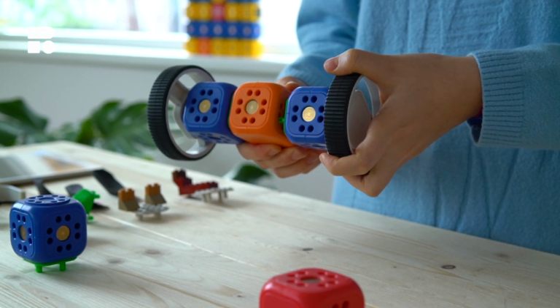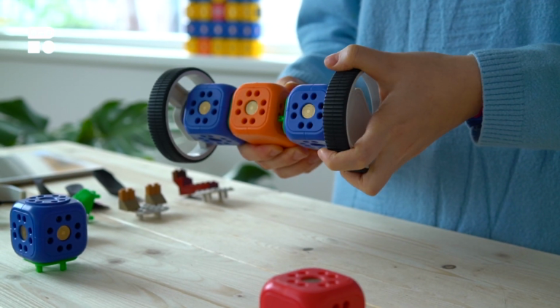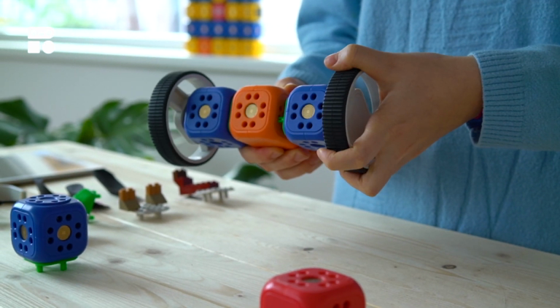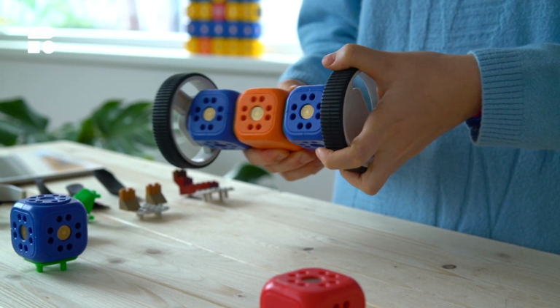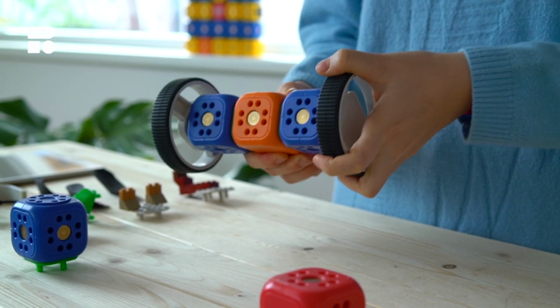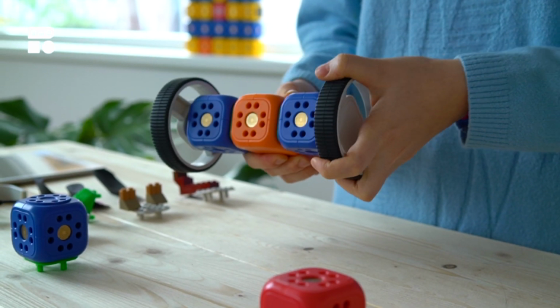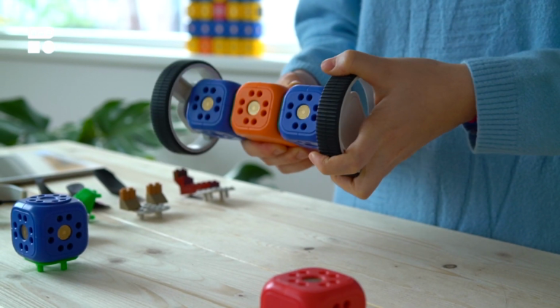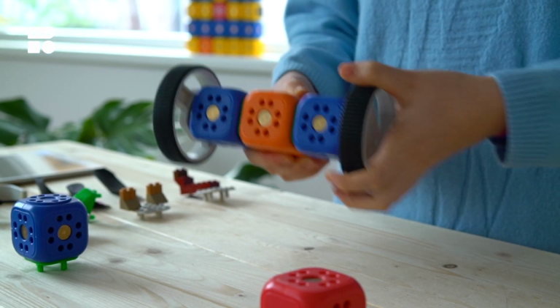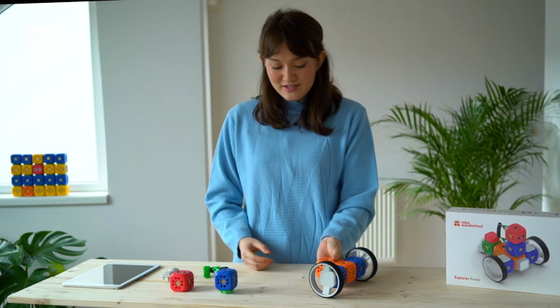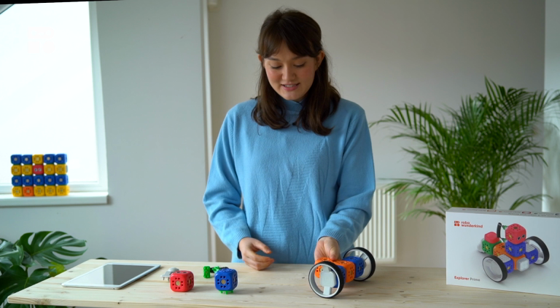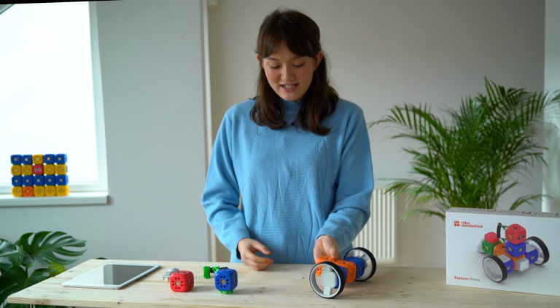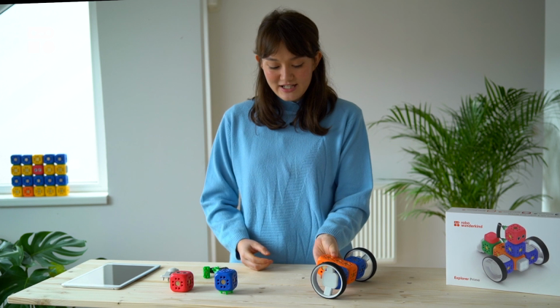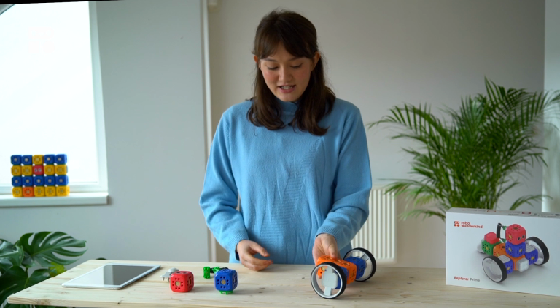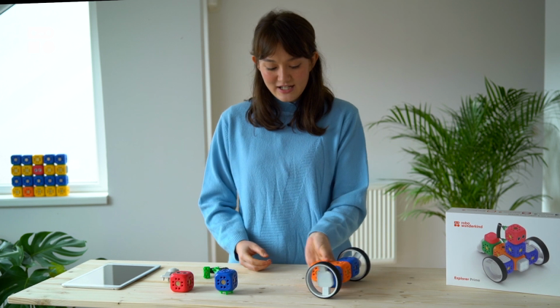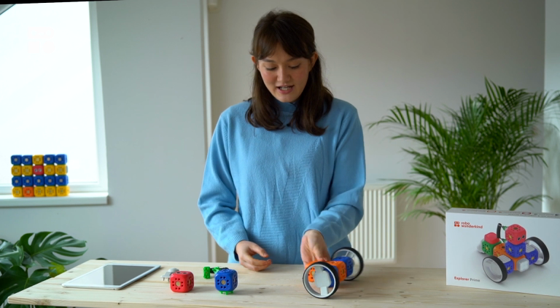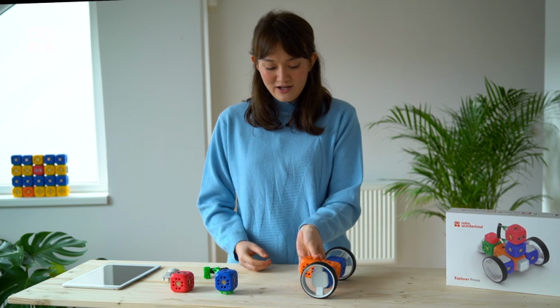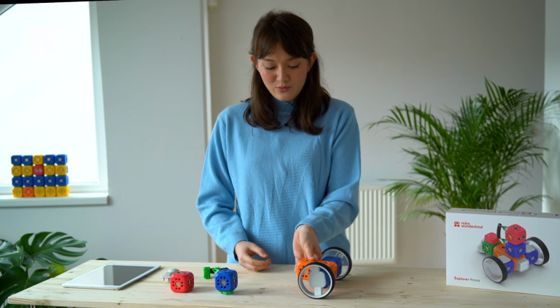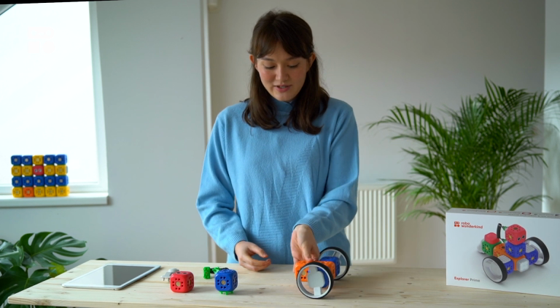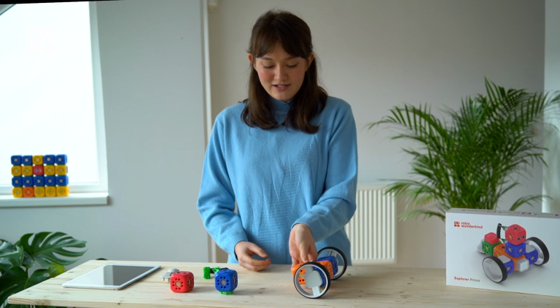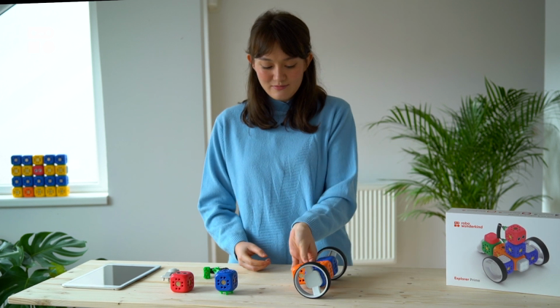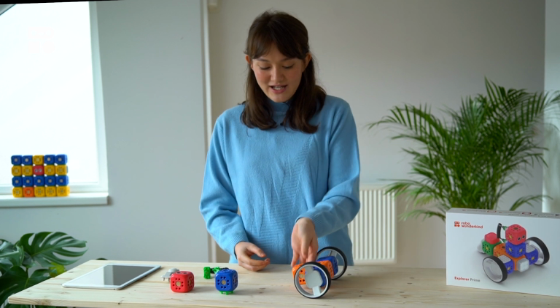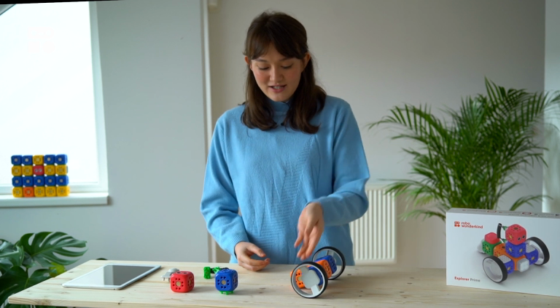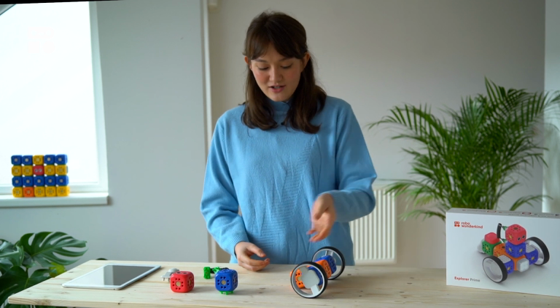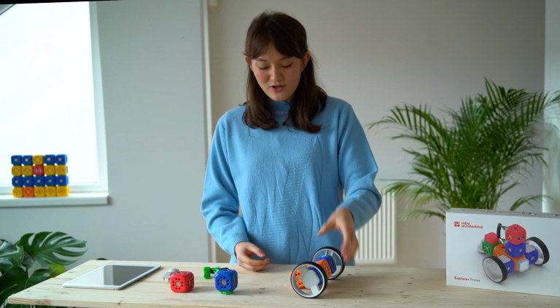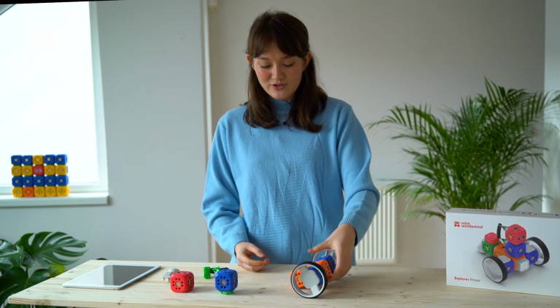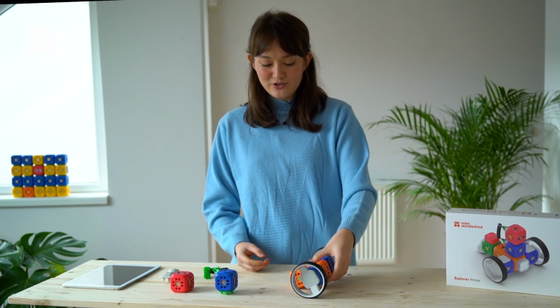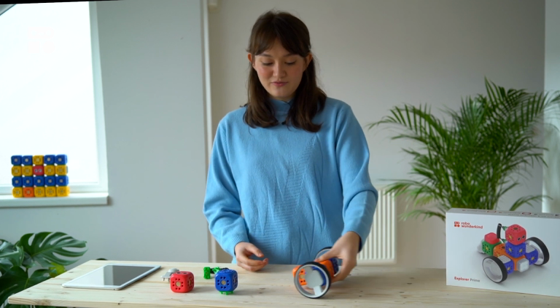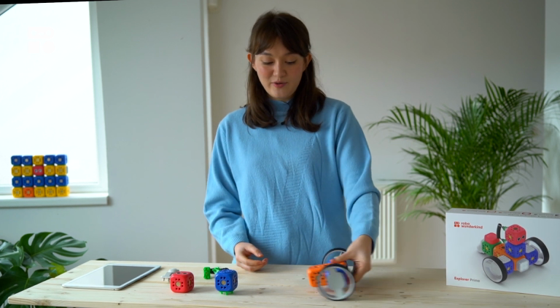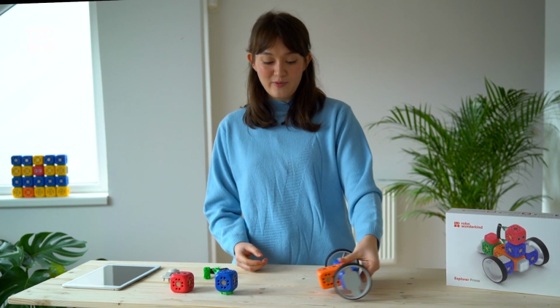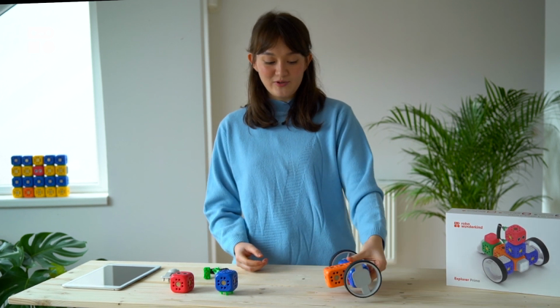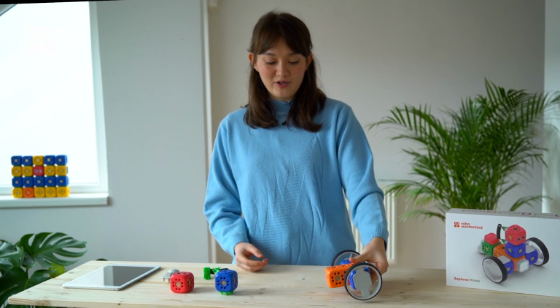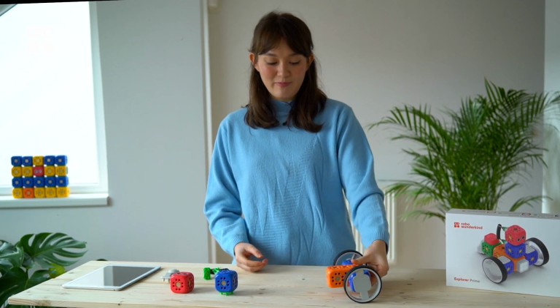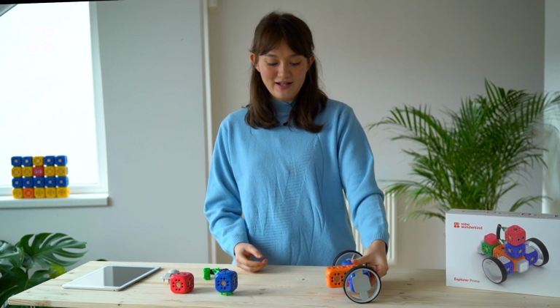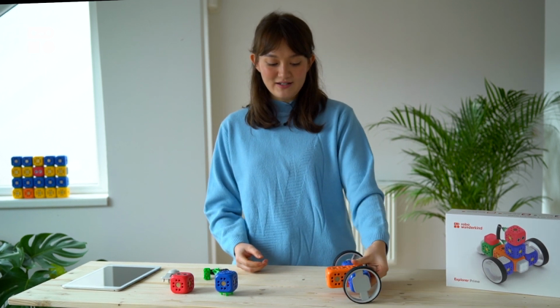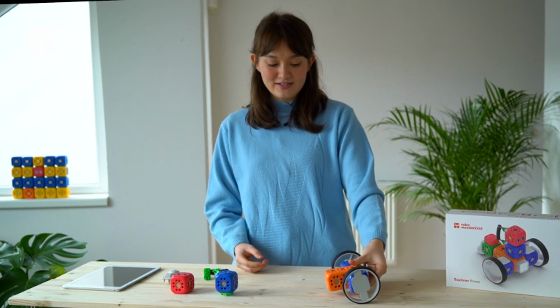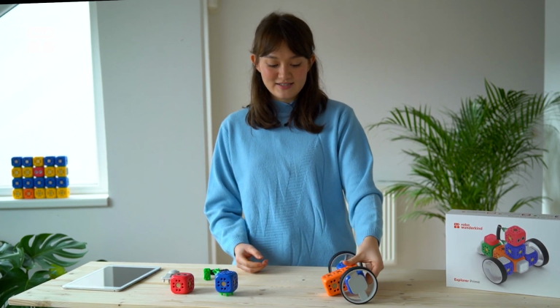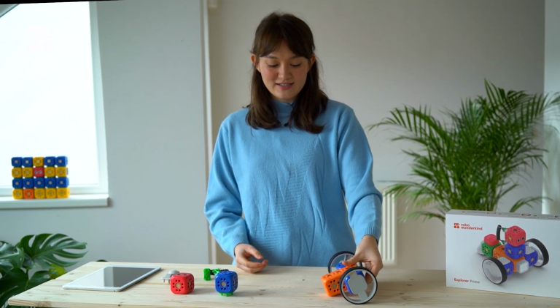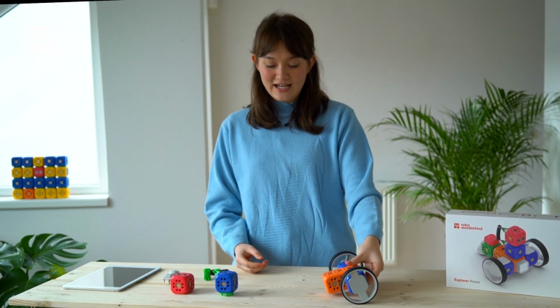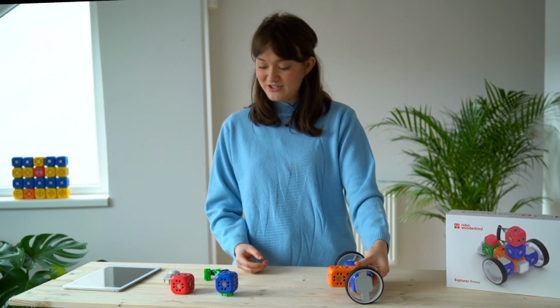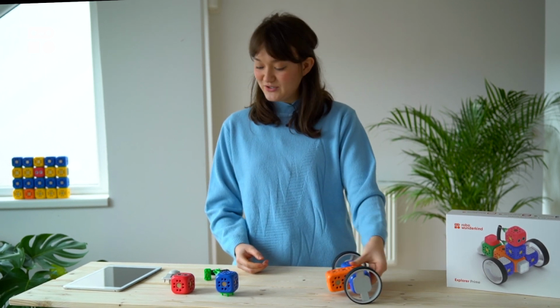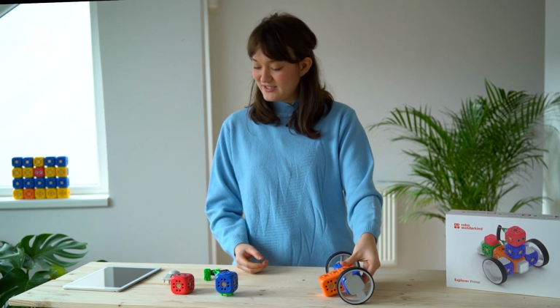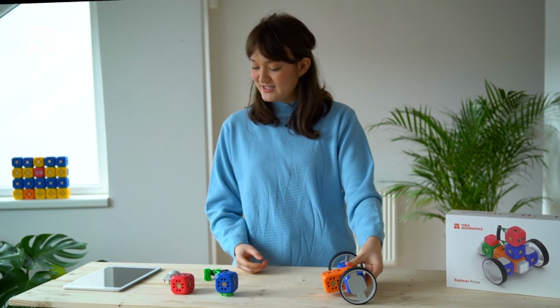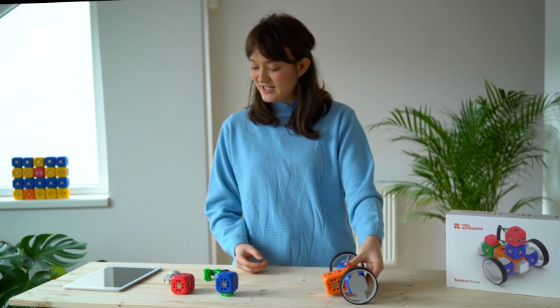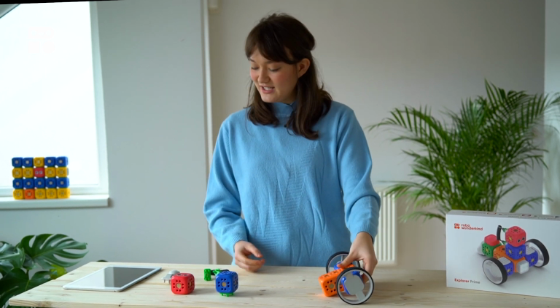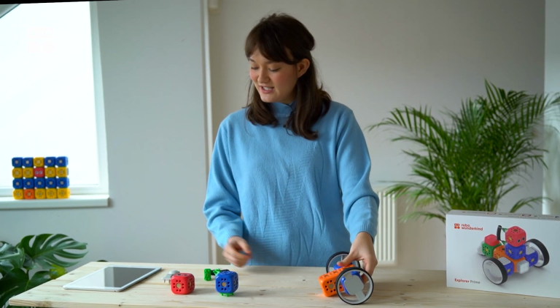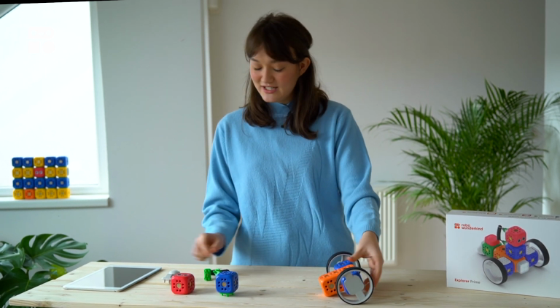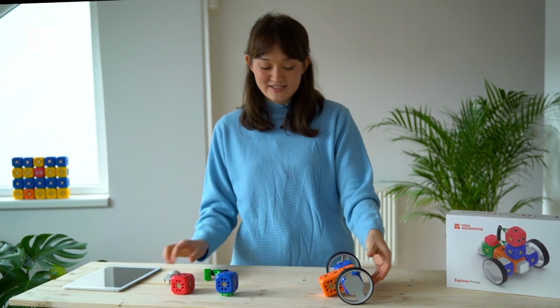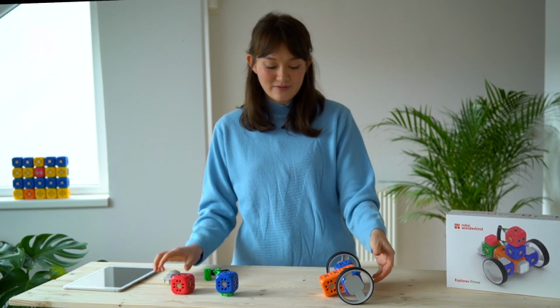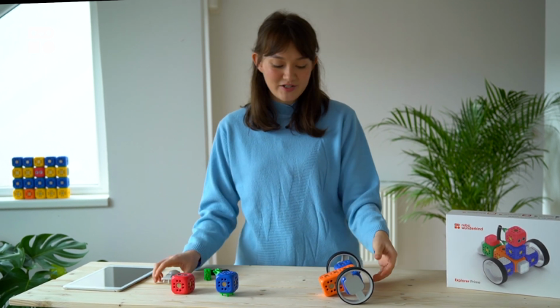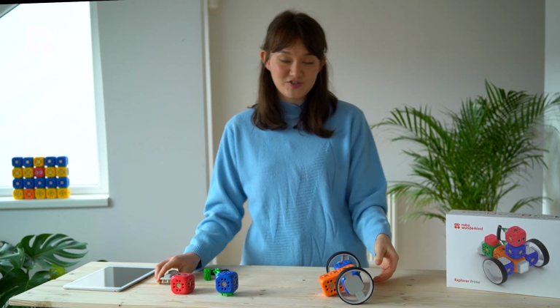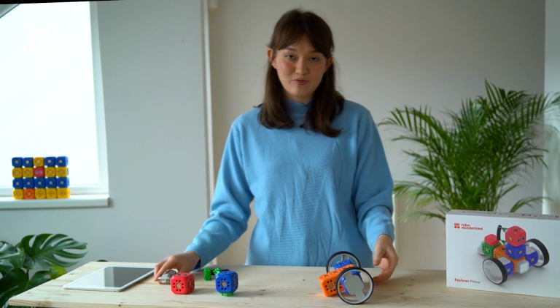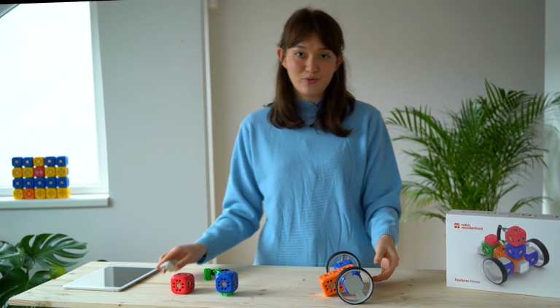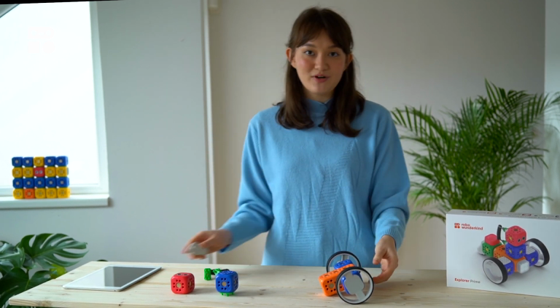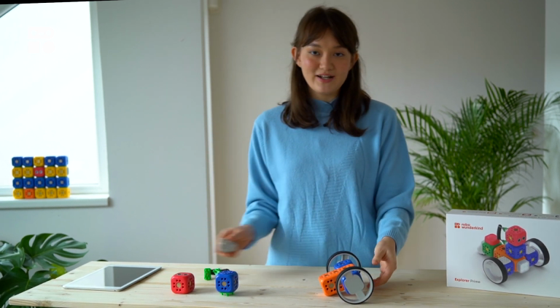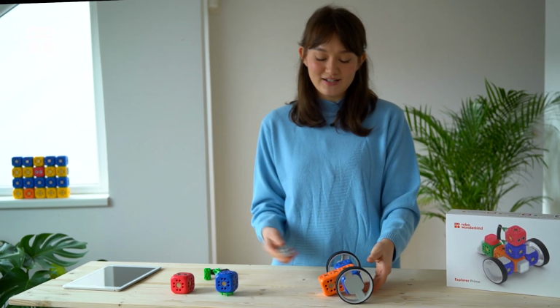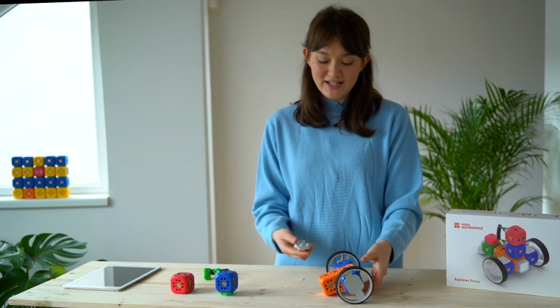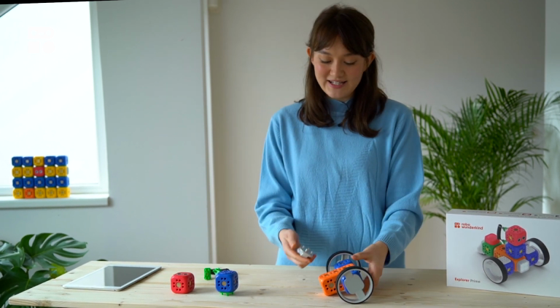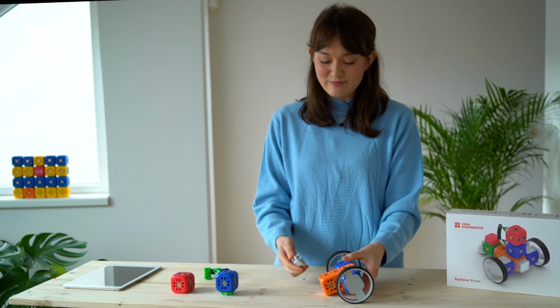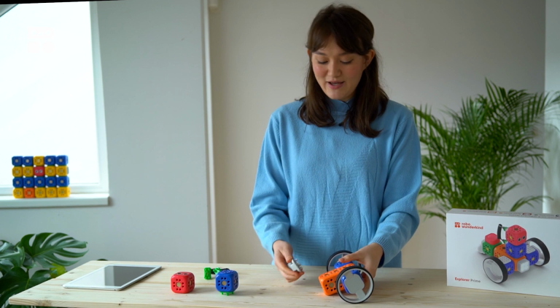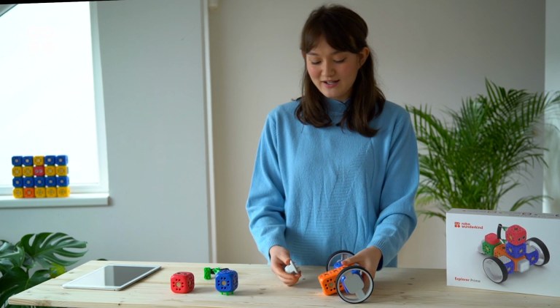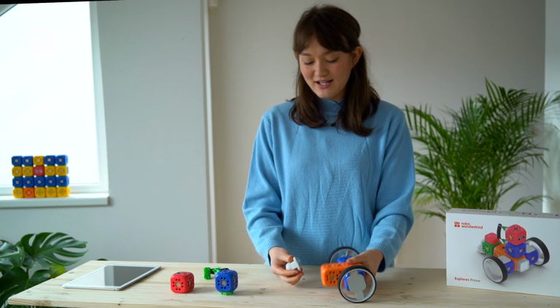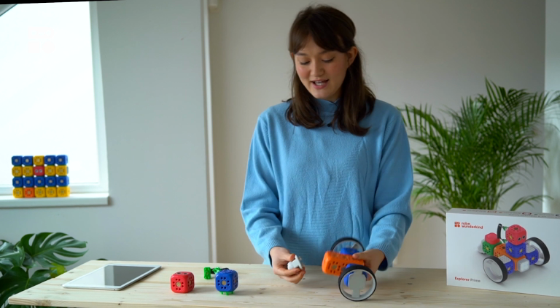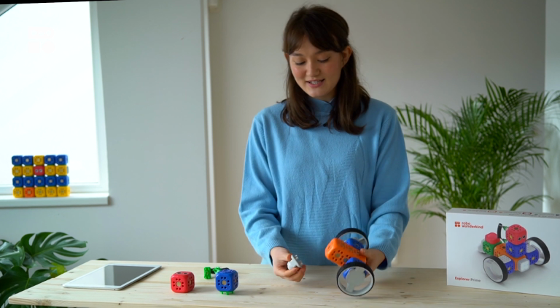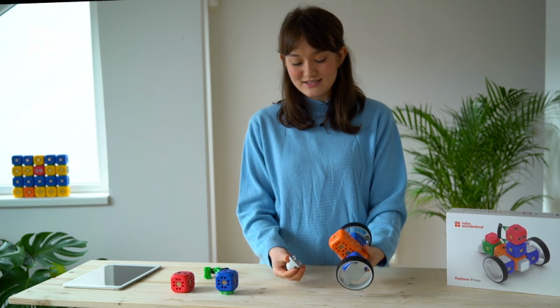Next we're going to see how we can make our little Robo look balanced. As you can see, you need something to support it, like its back legs.